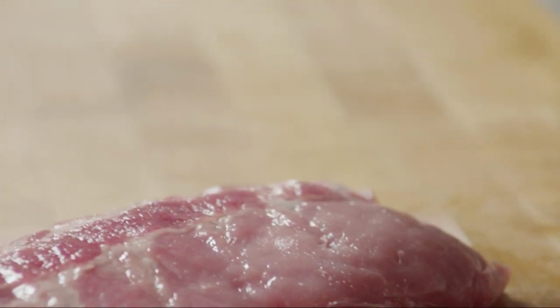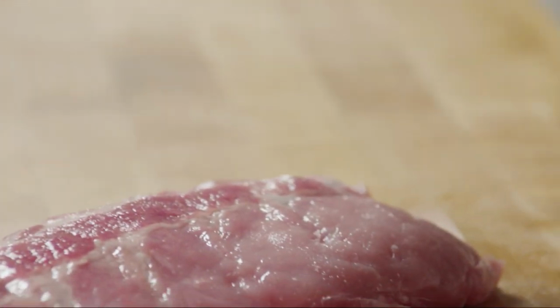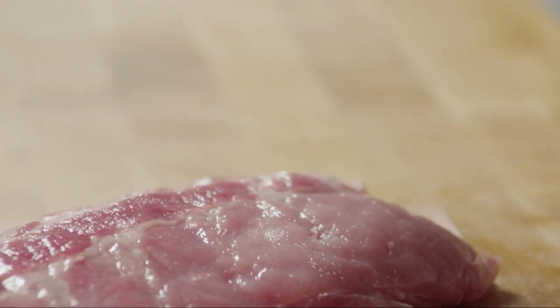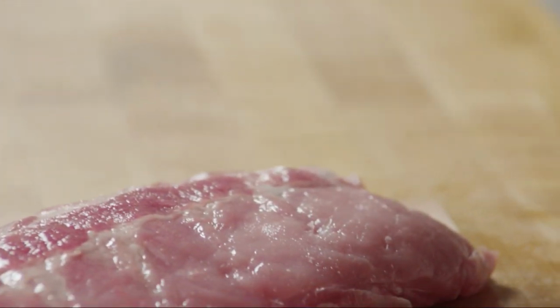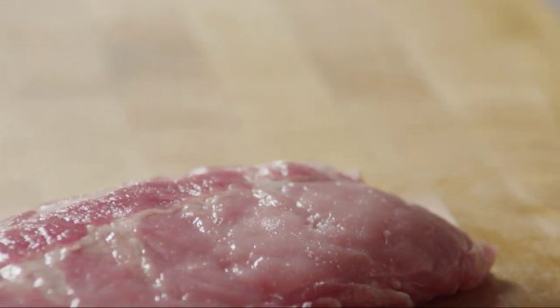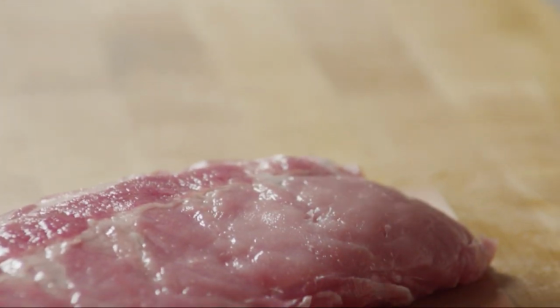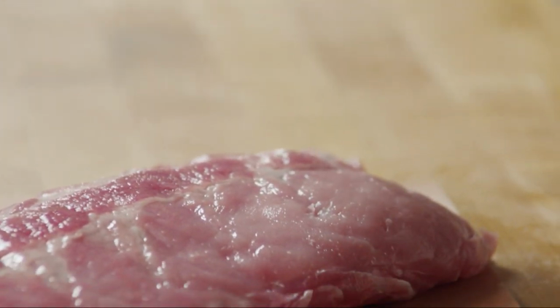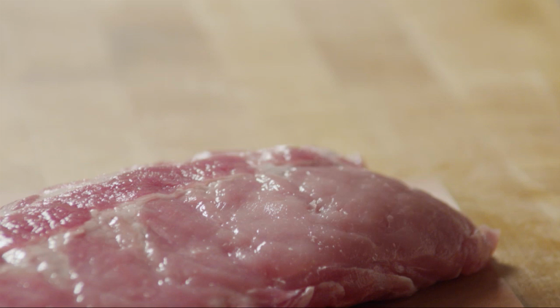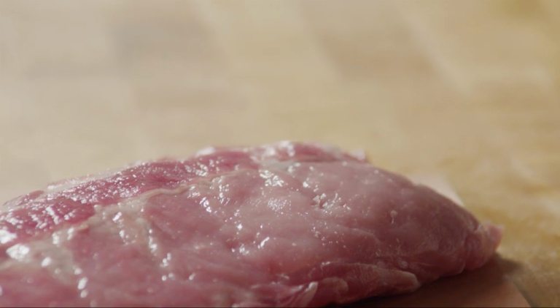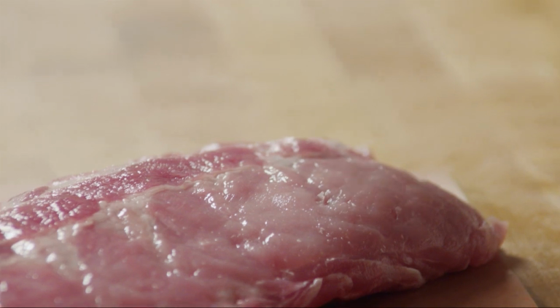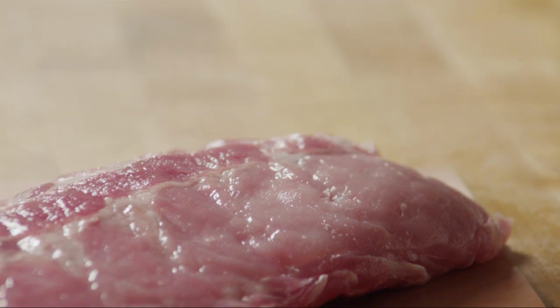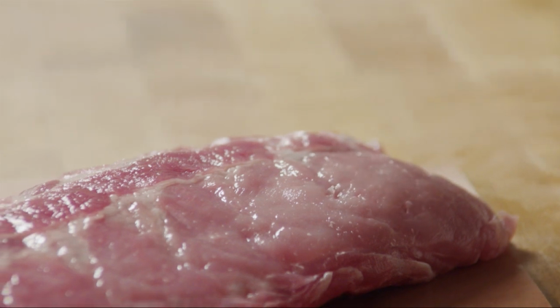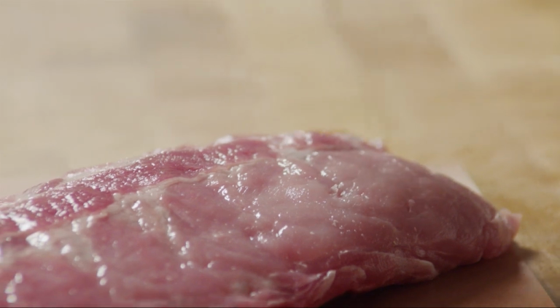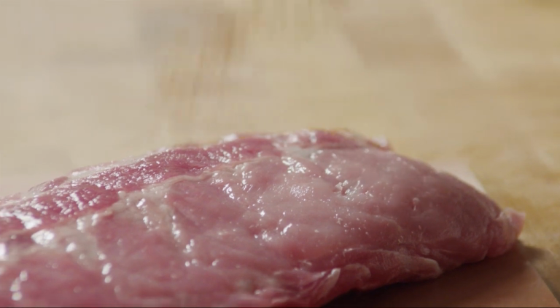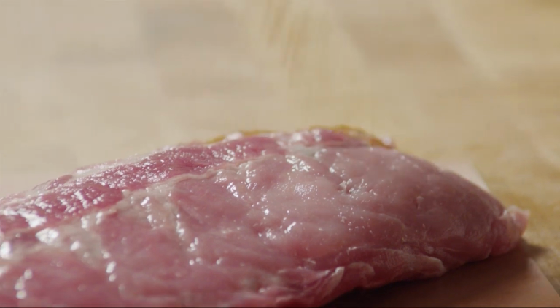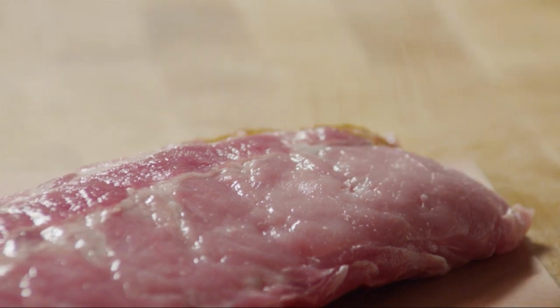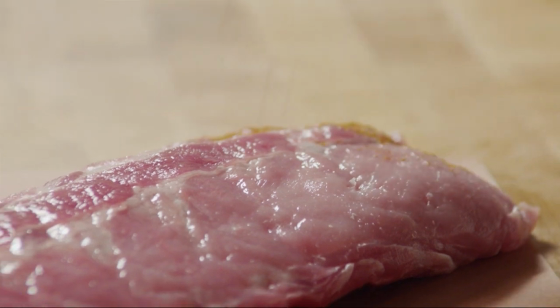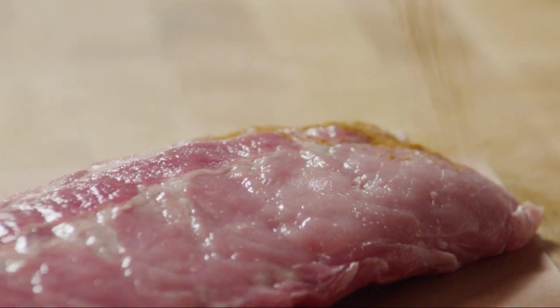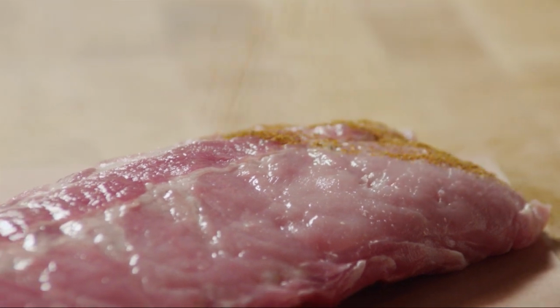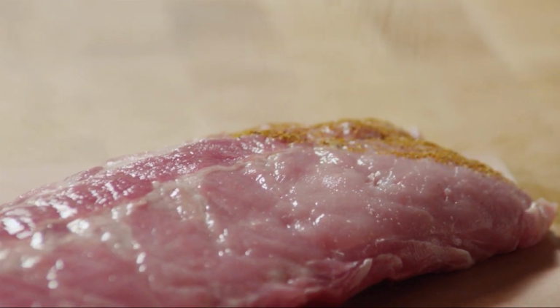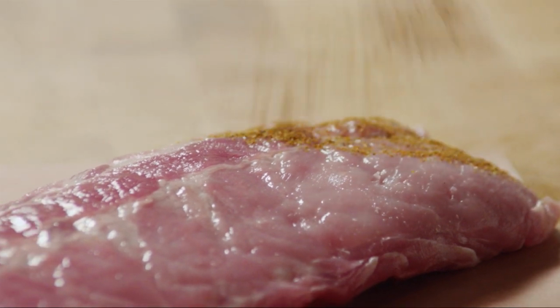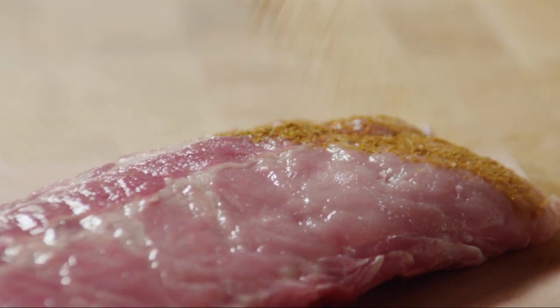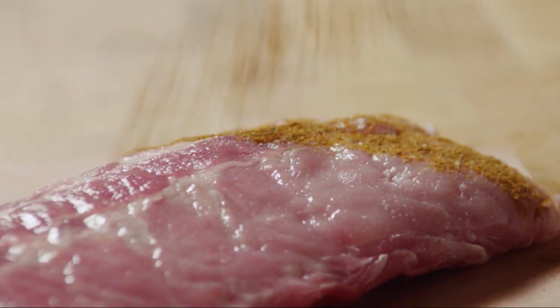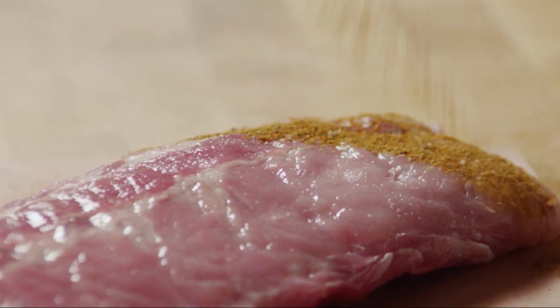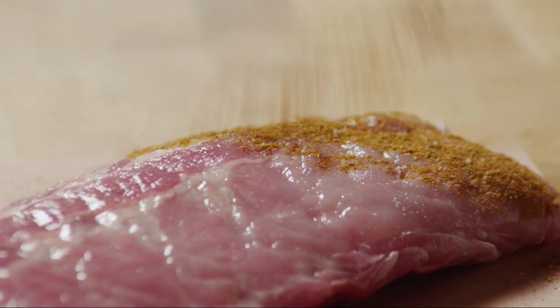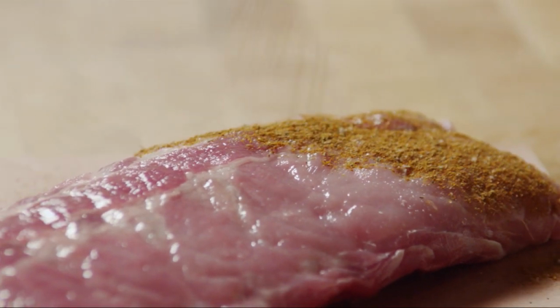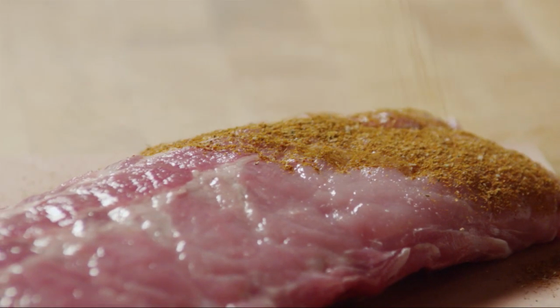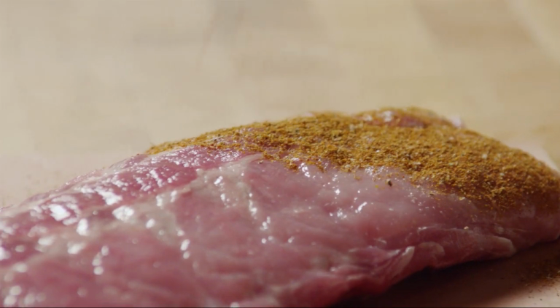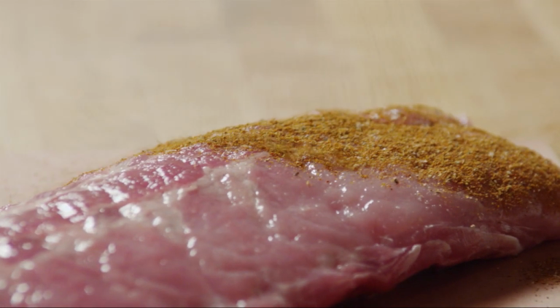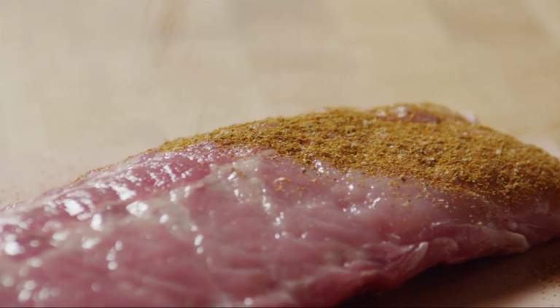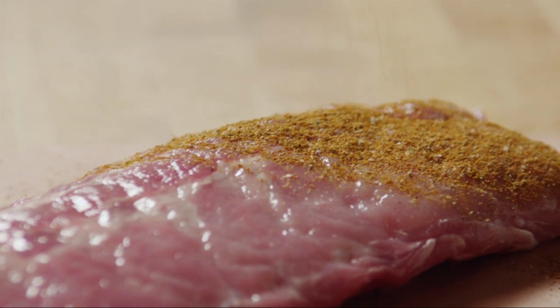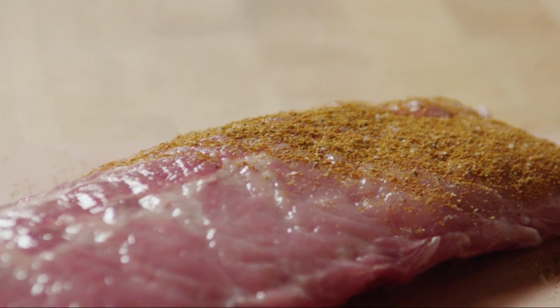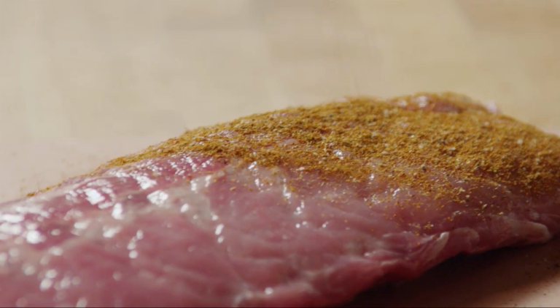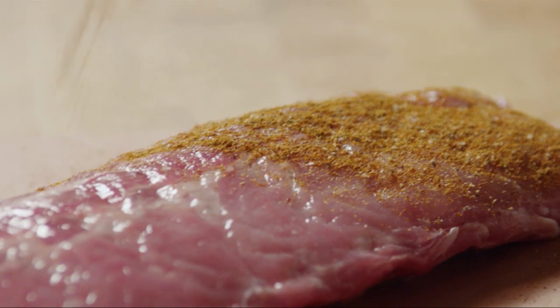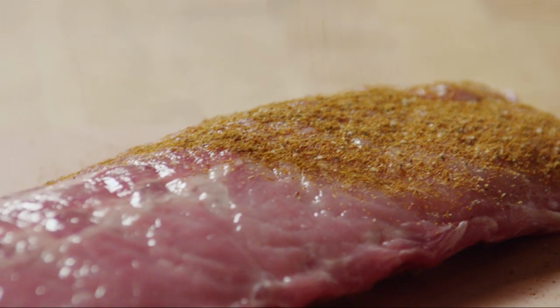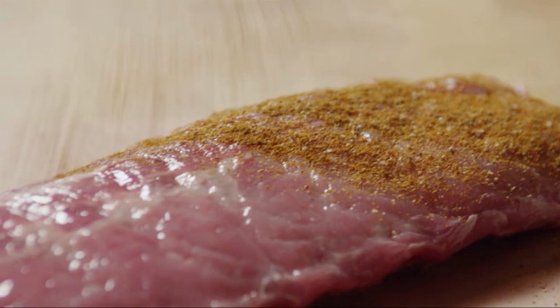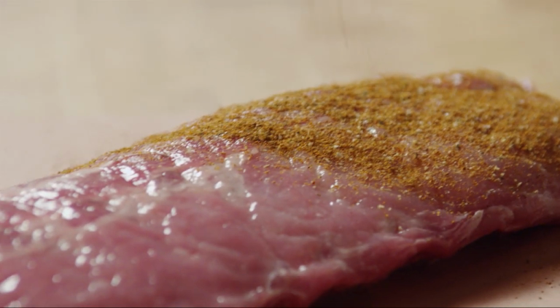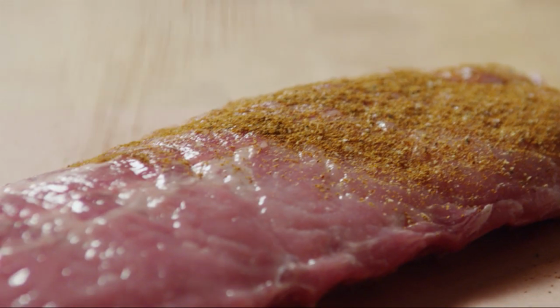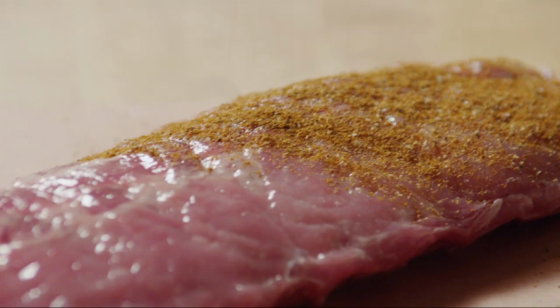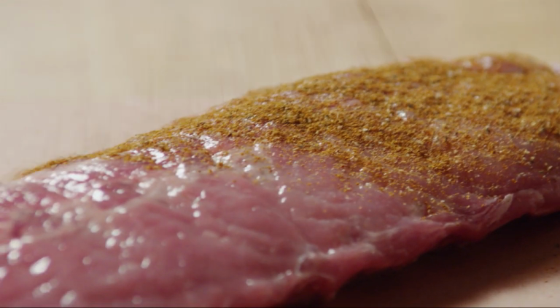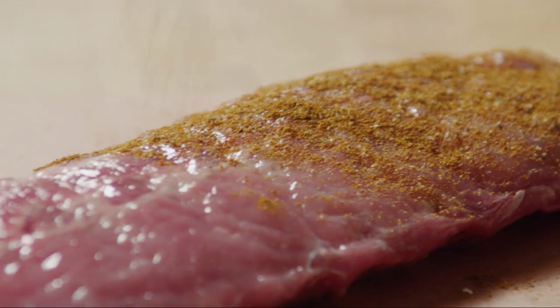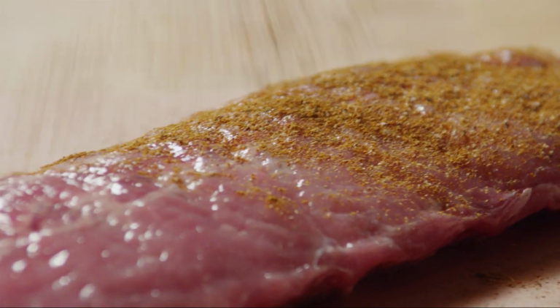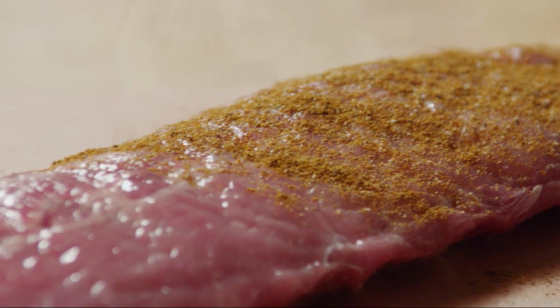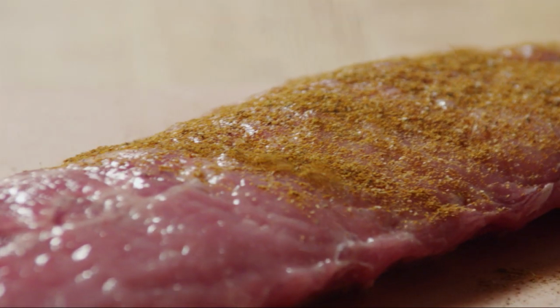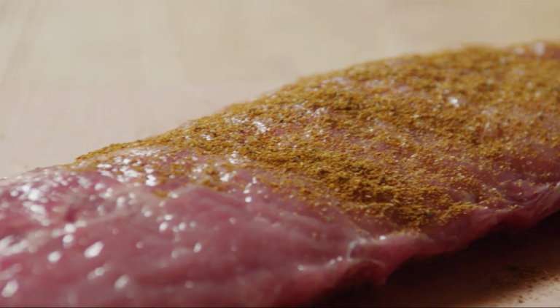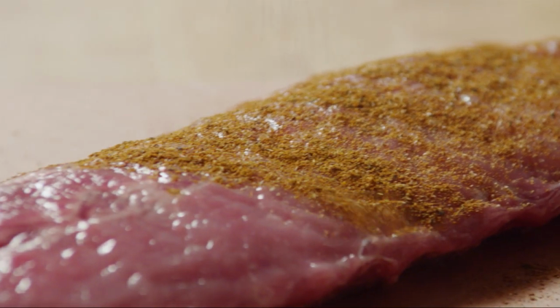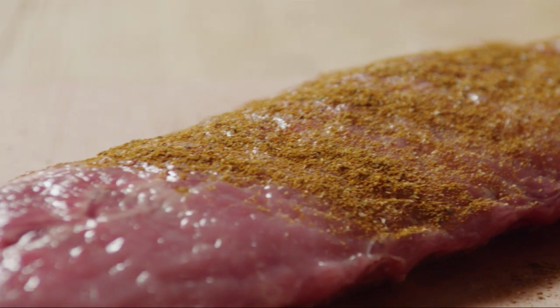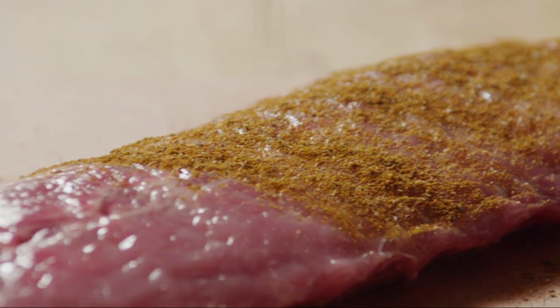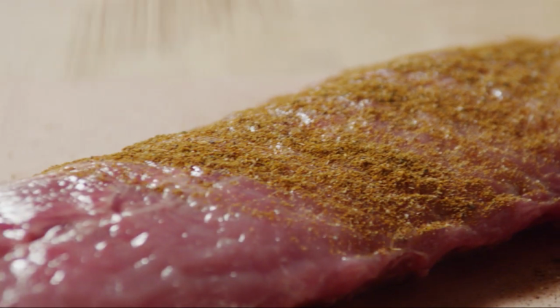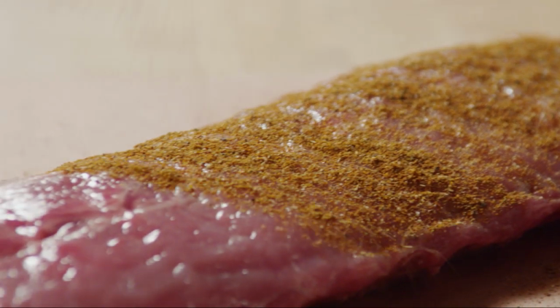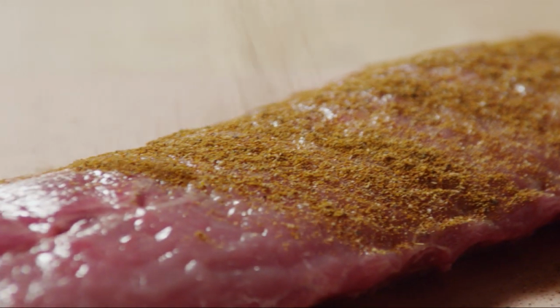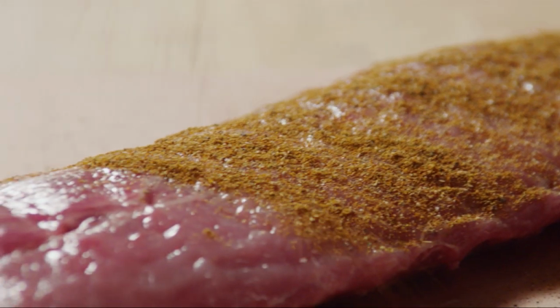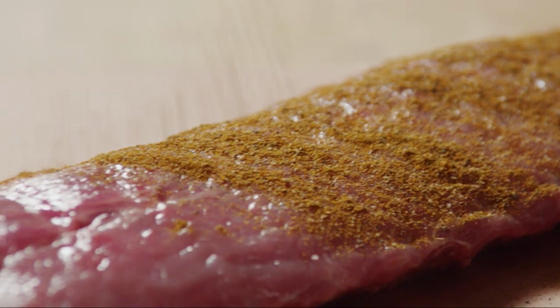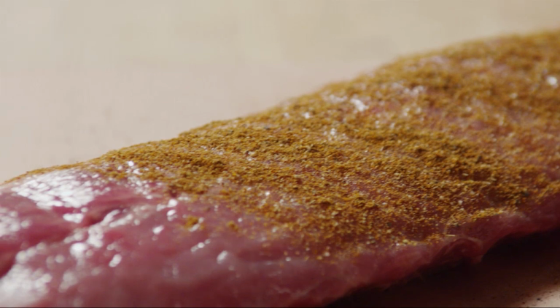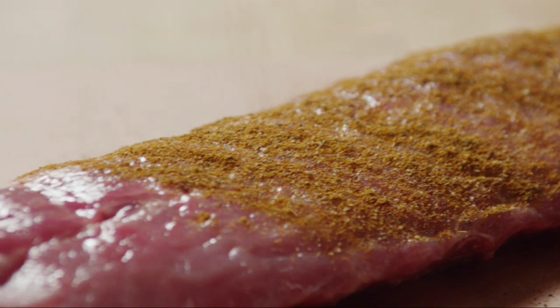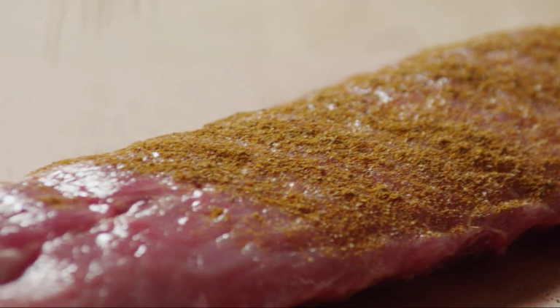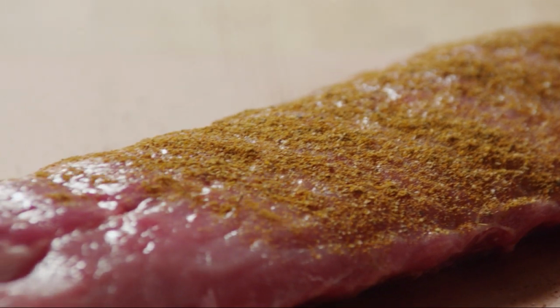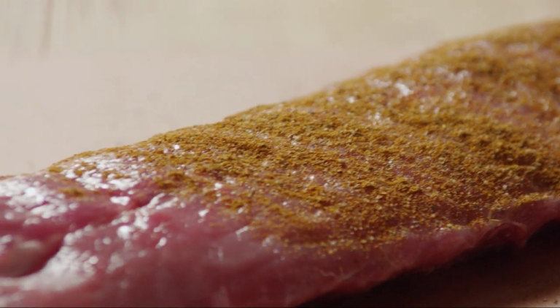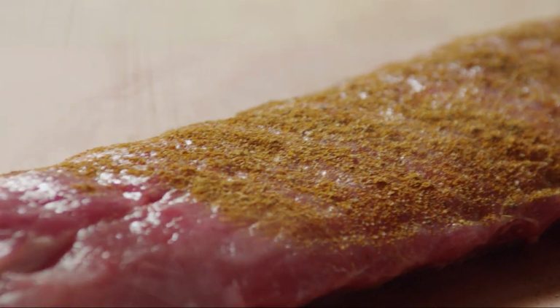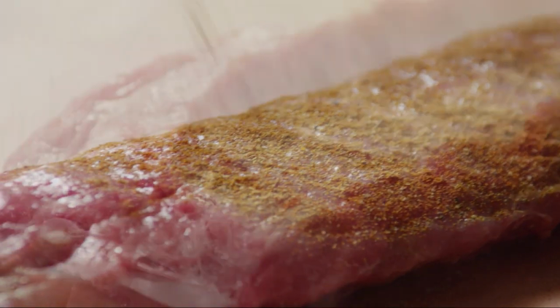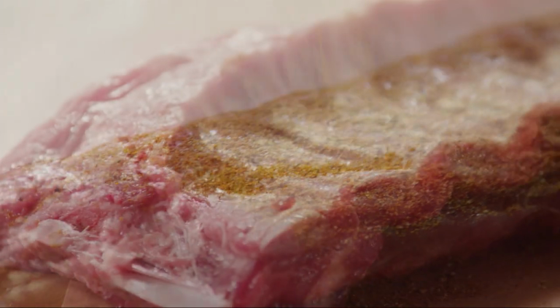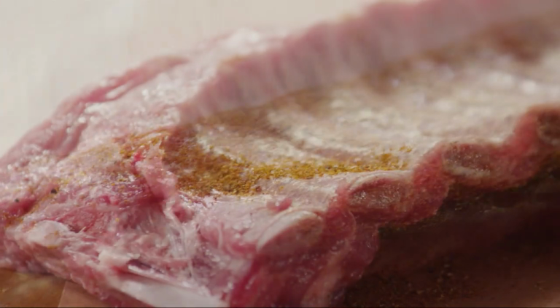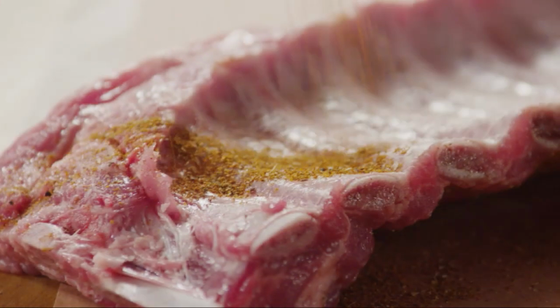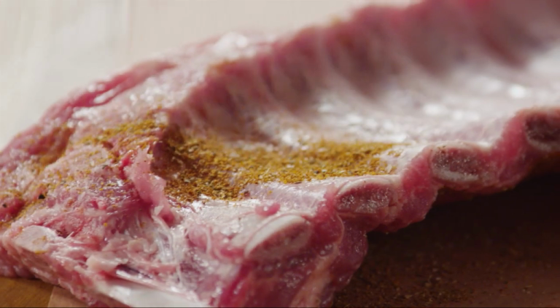Sprinkle the spice rub on both sides of the rib rack. Be as generous with the spice as you like, but don't rub the spices into the meat.